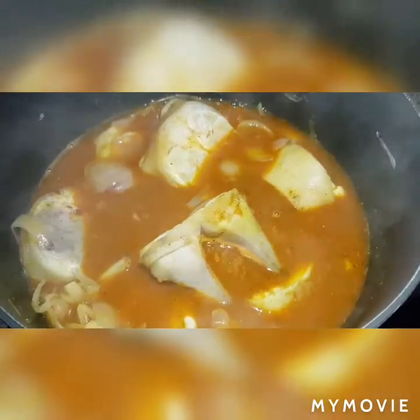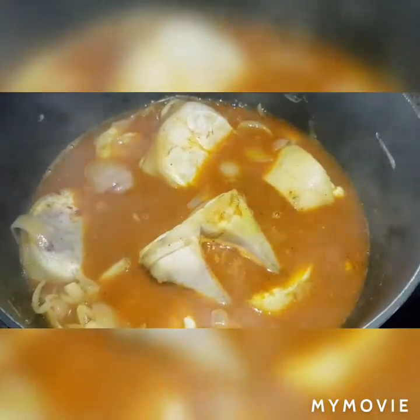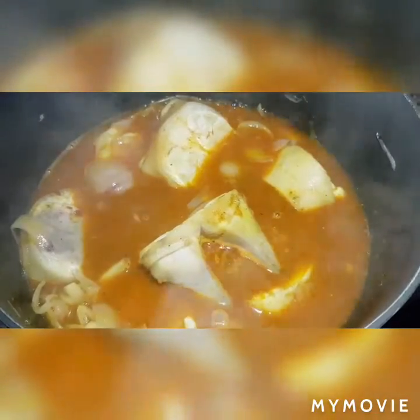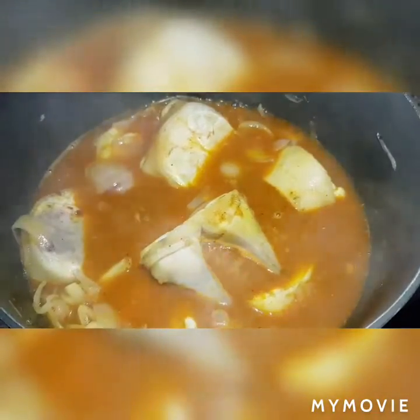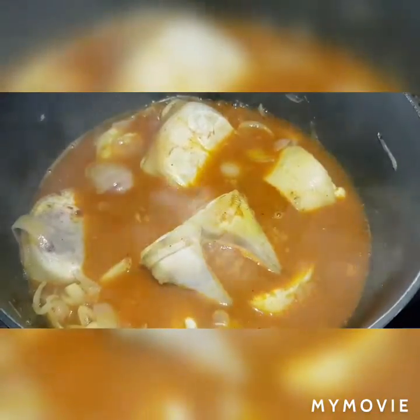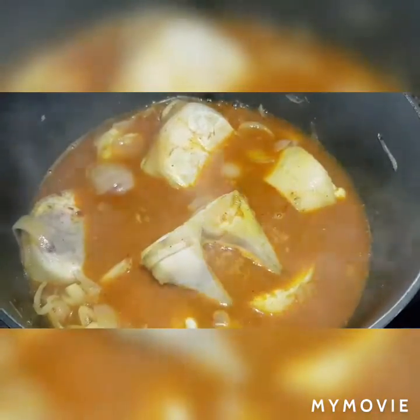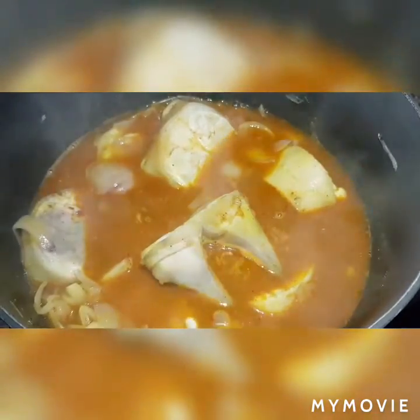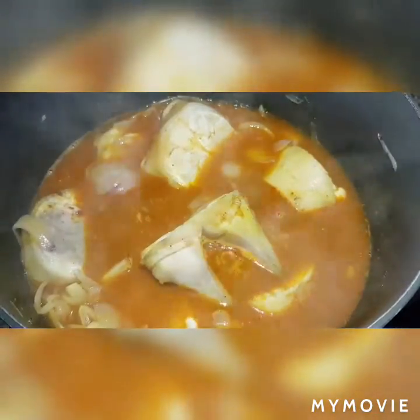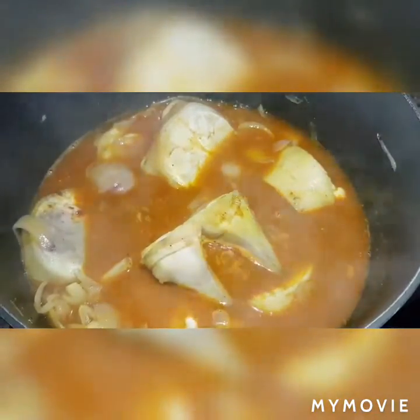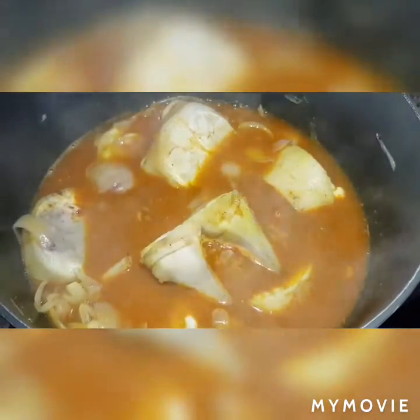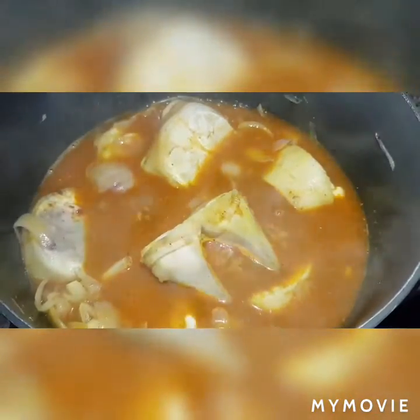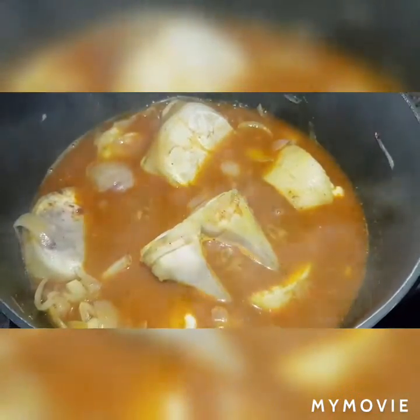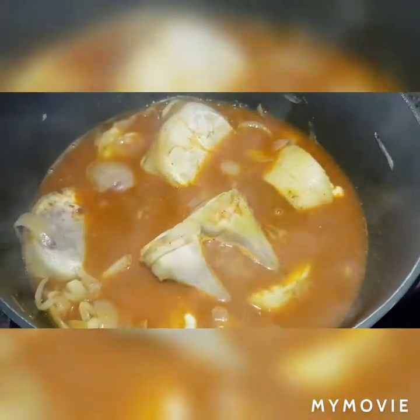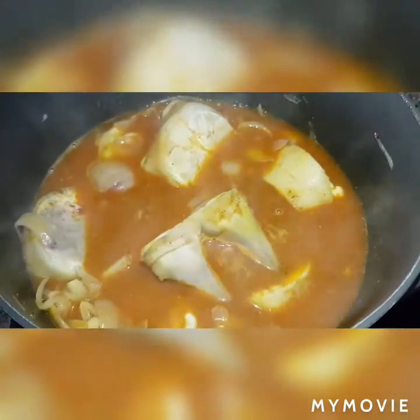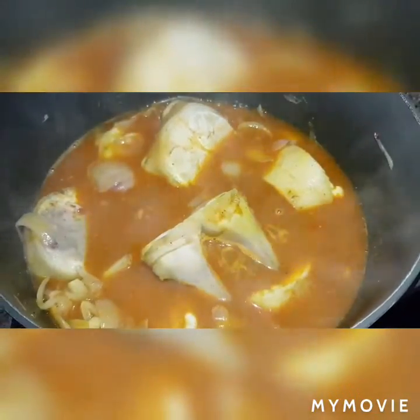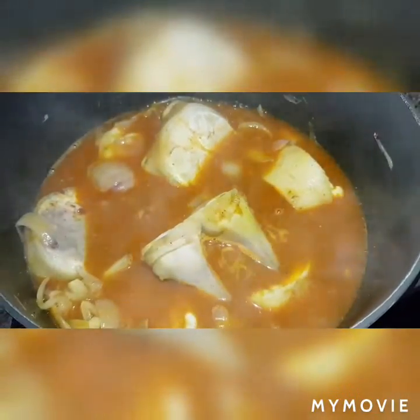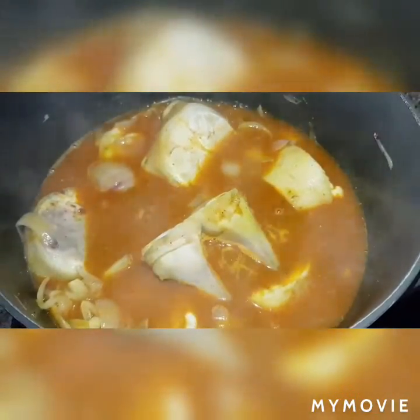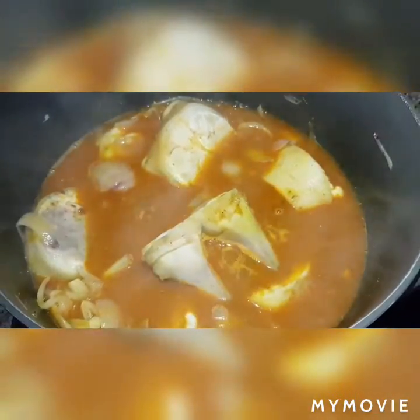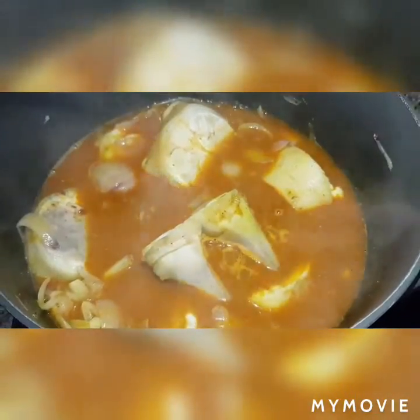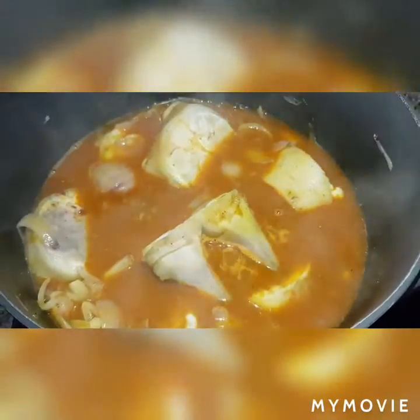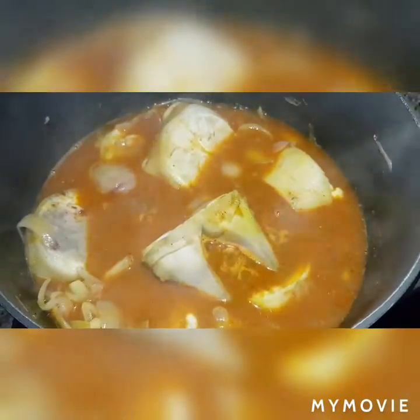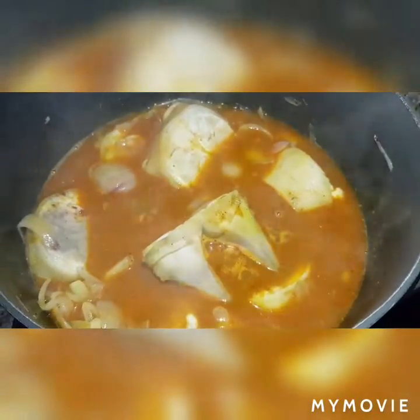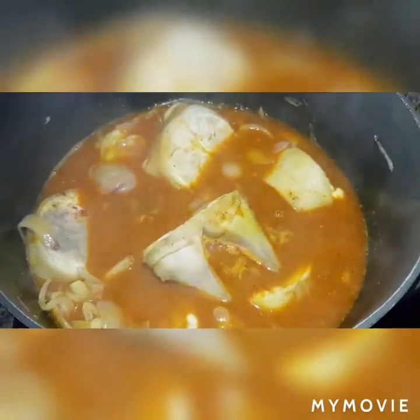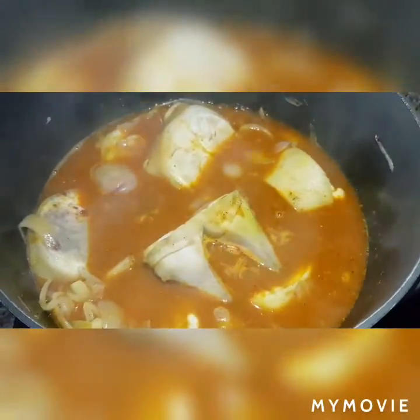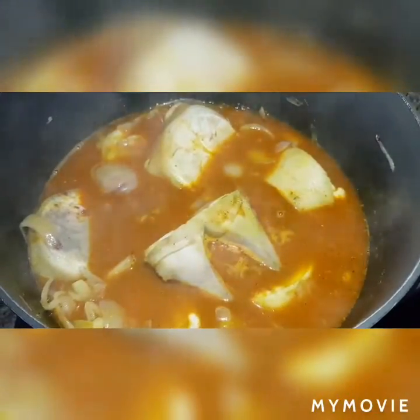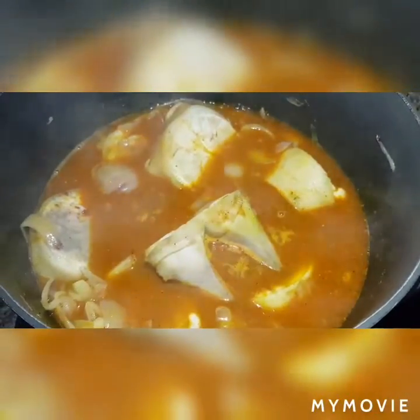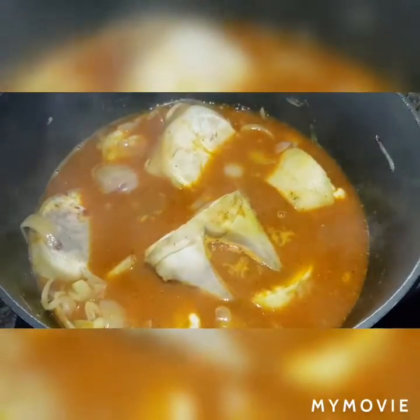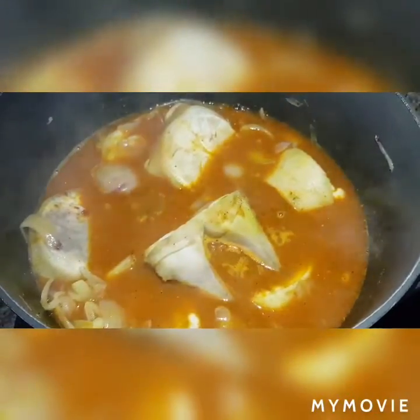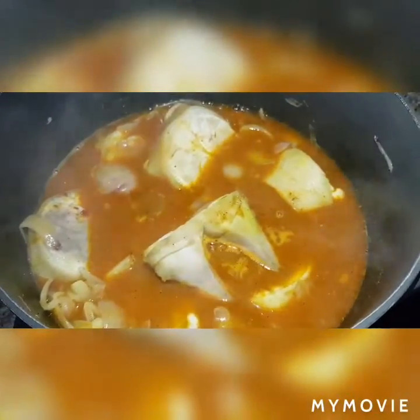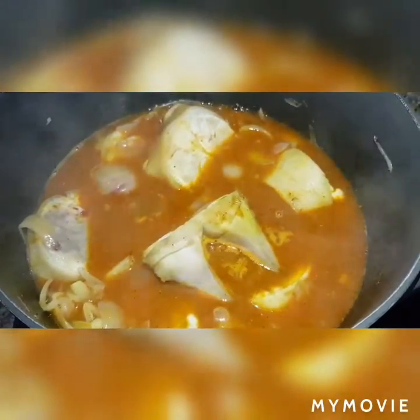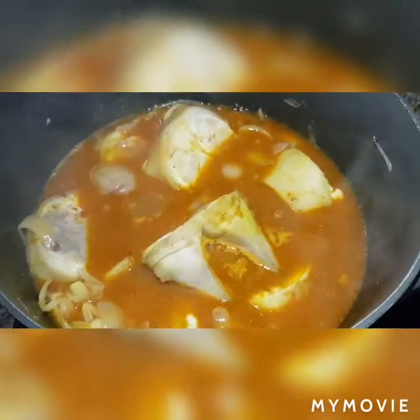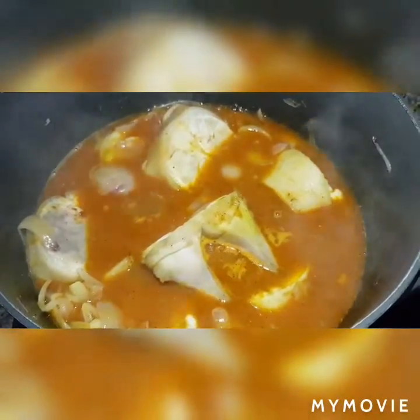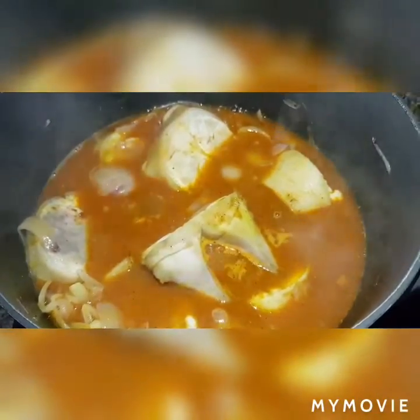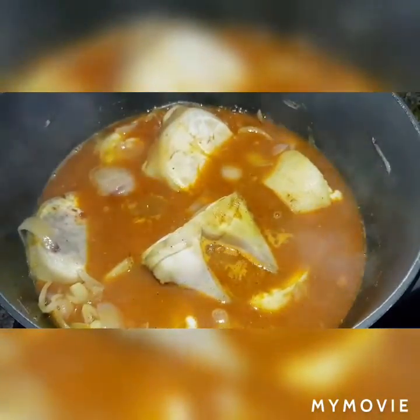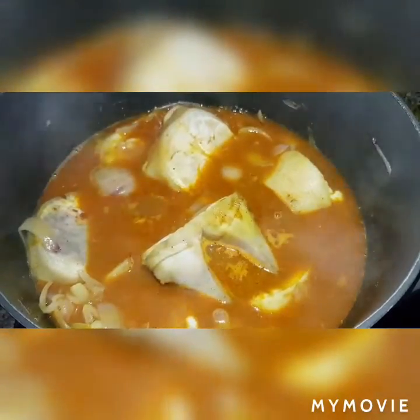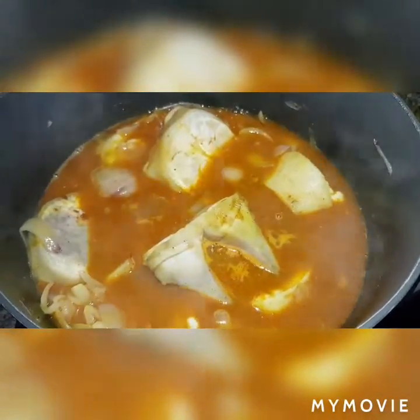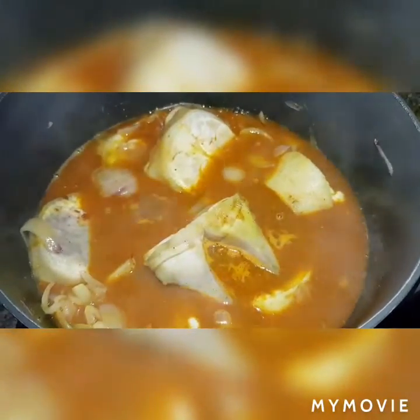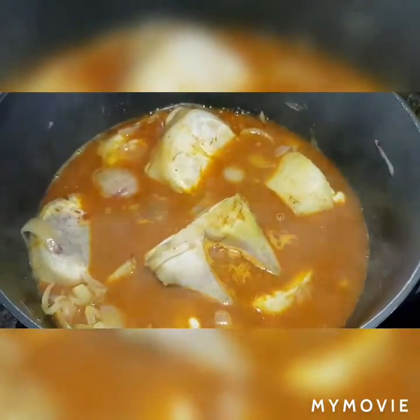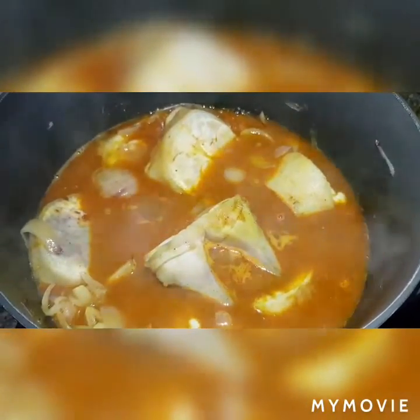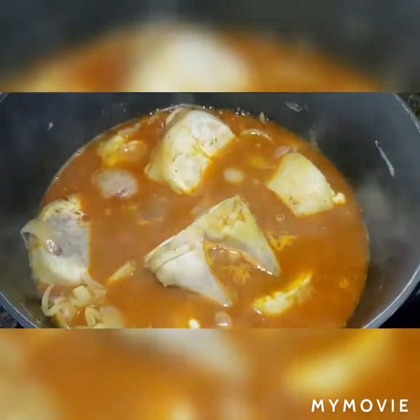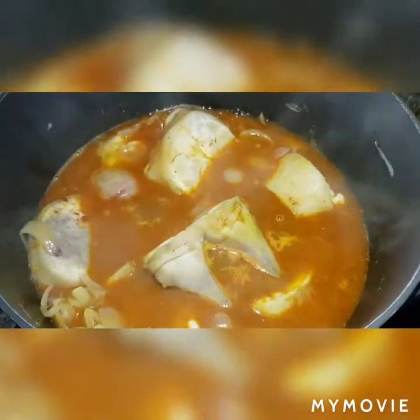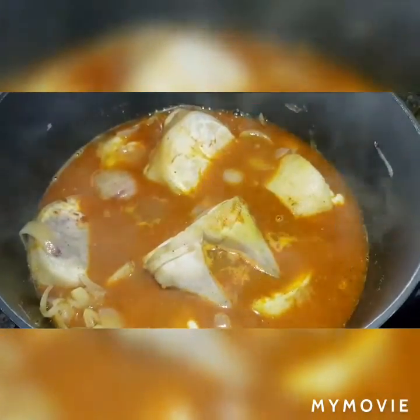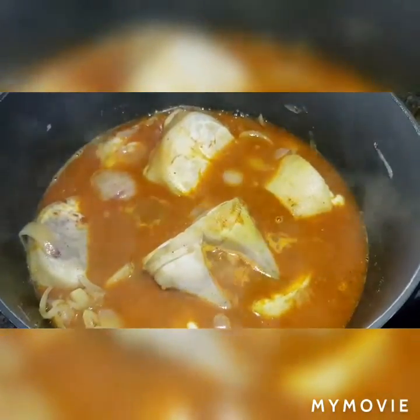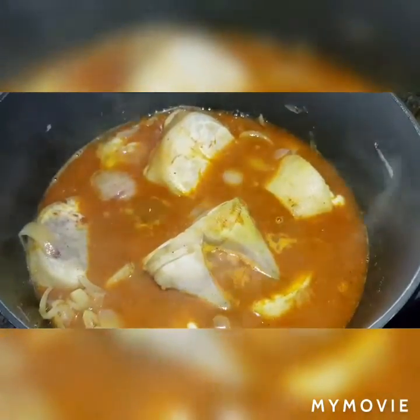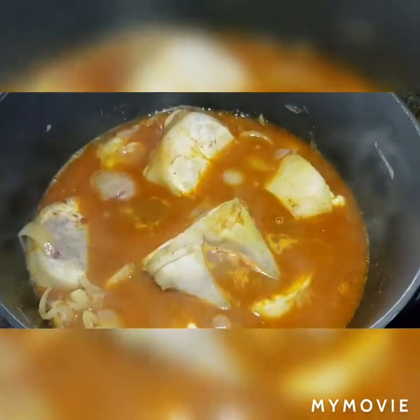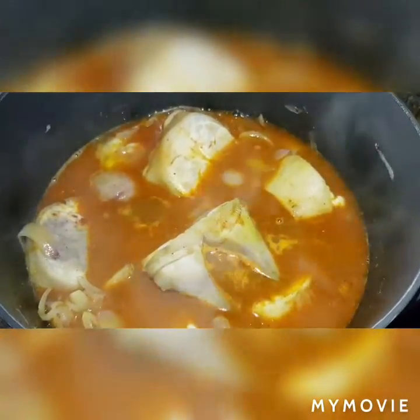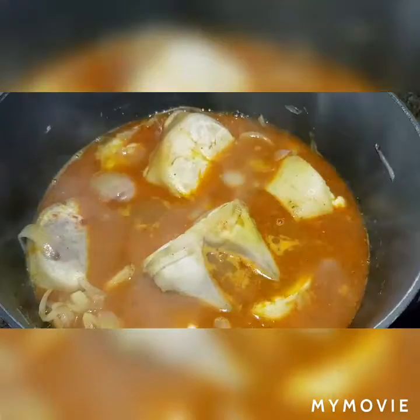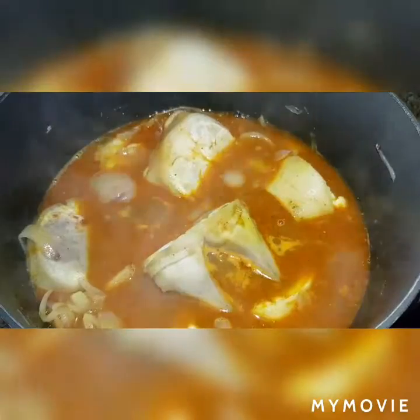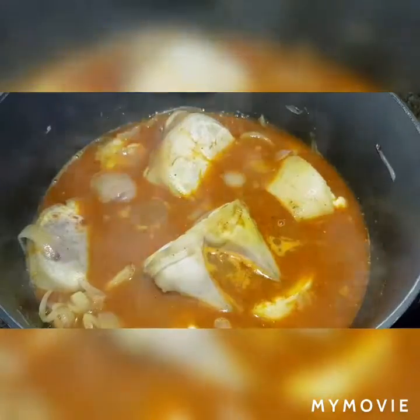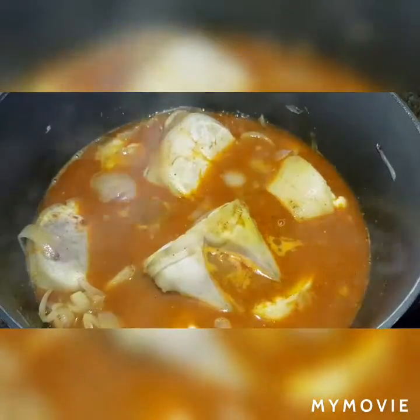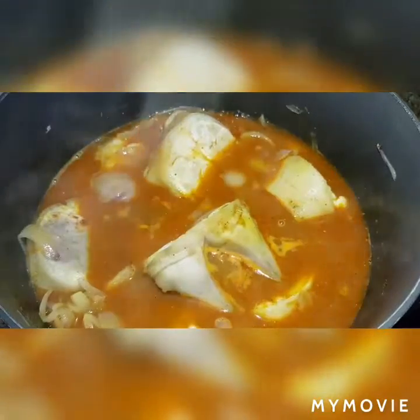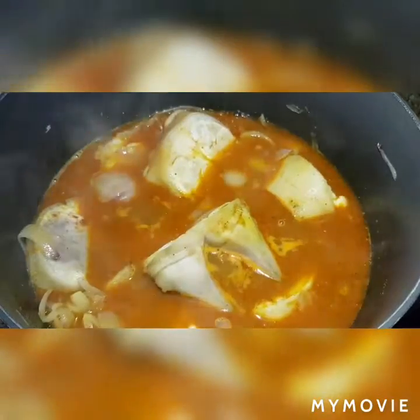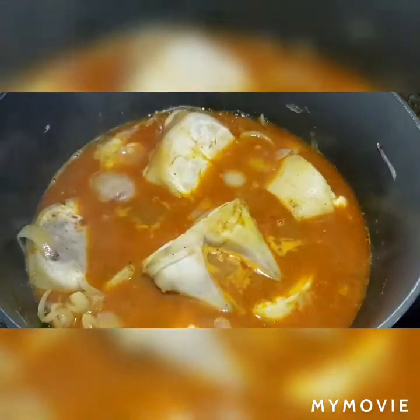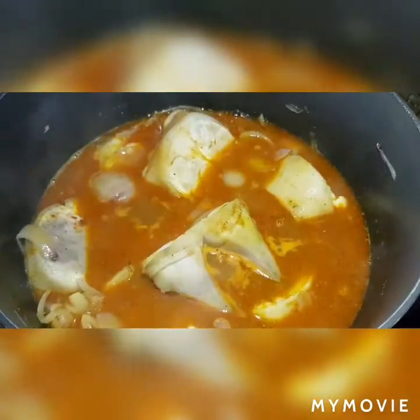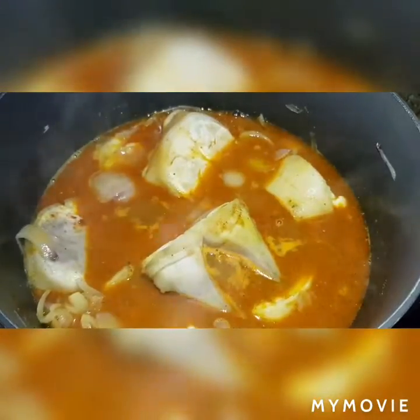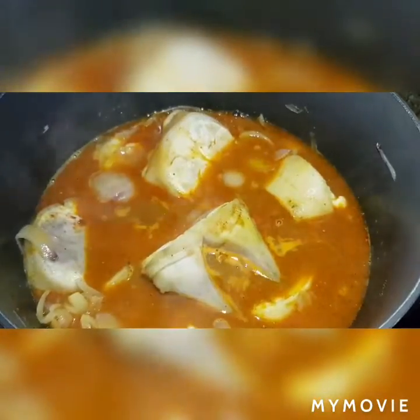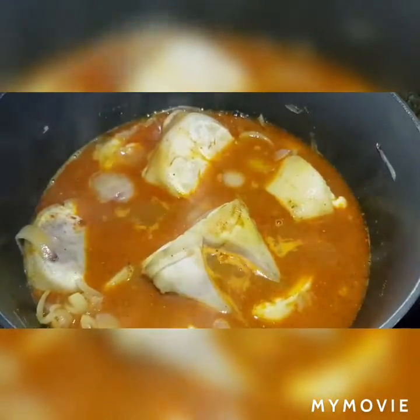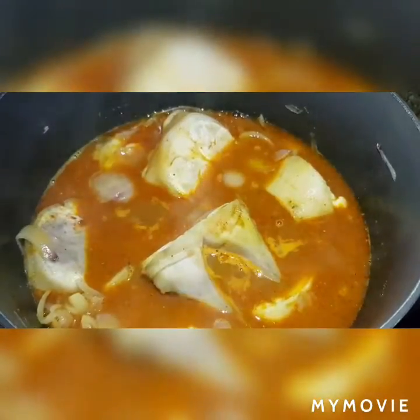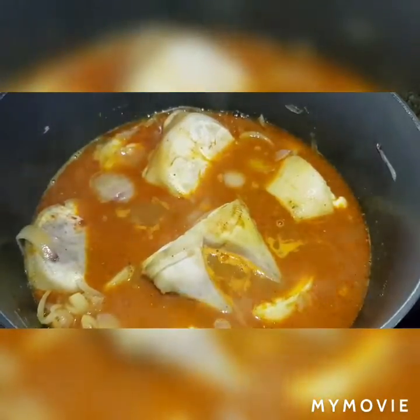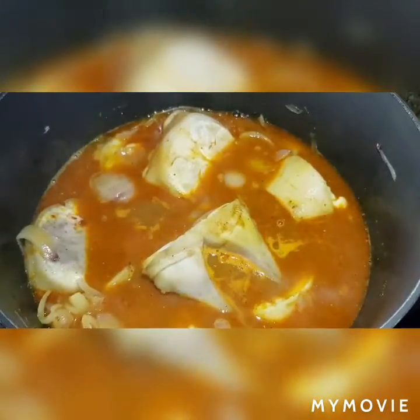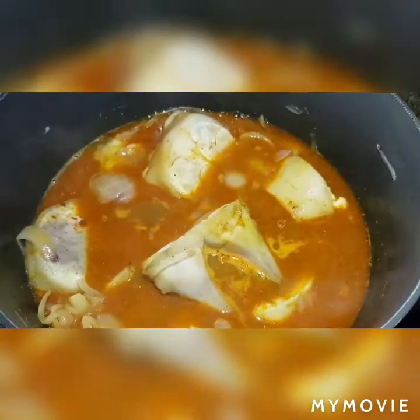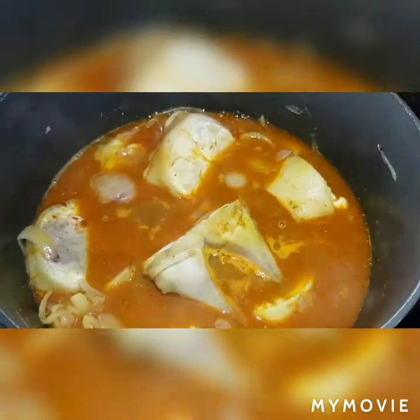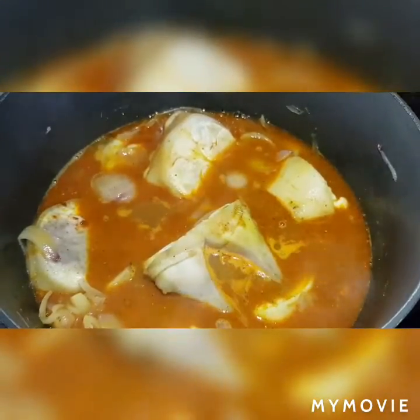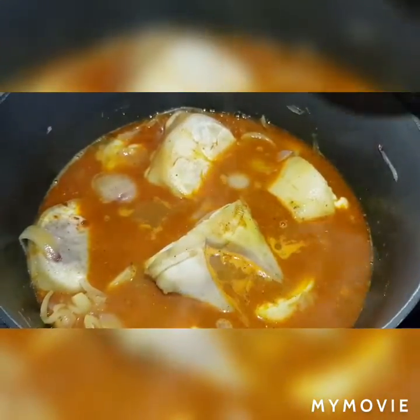Let's tender the meat for one hour and a half.